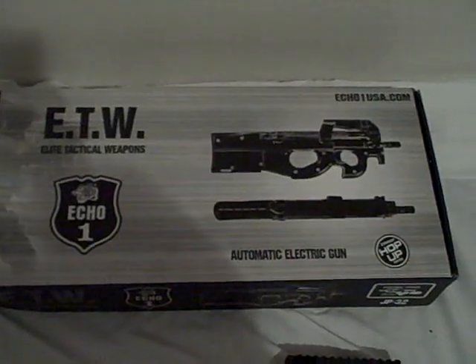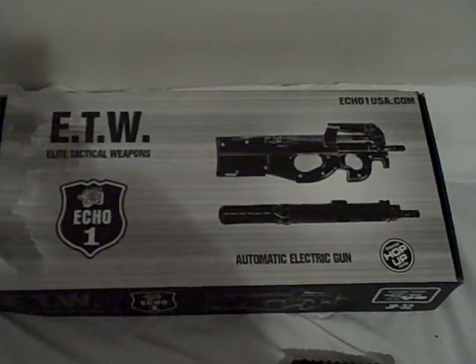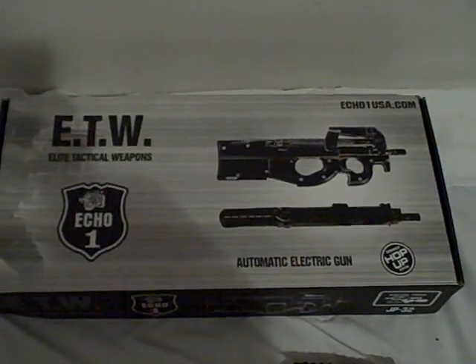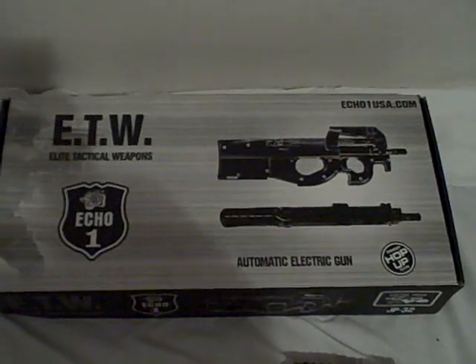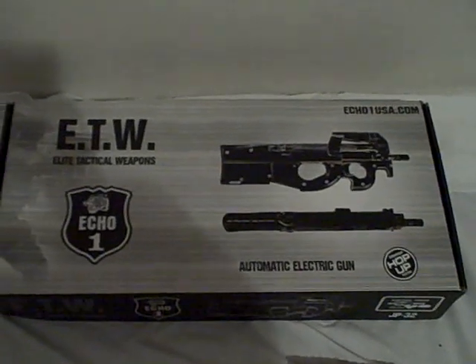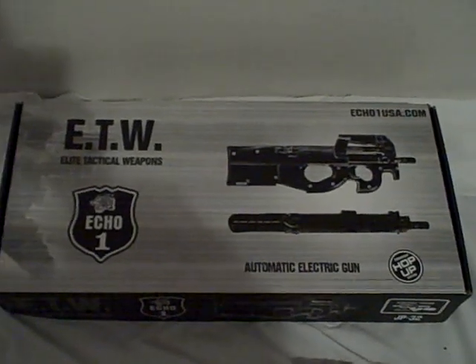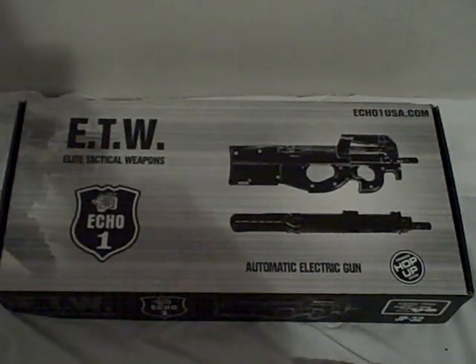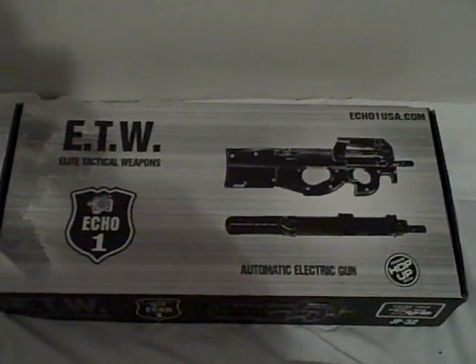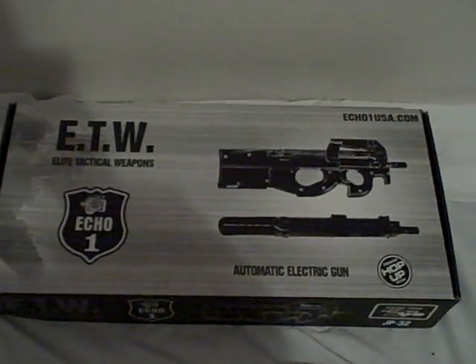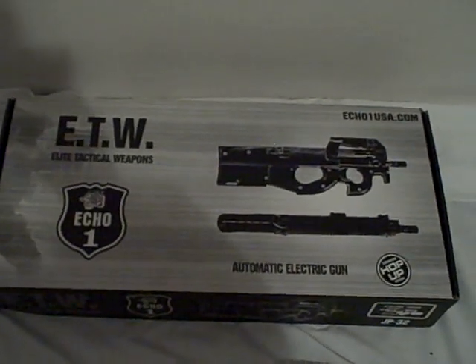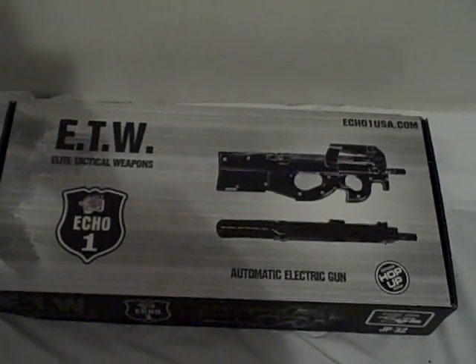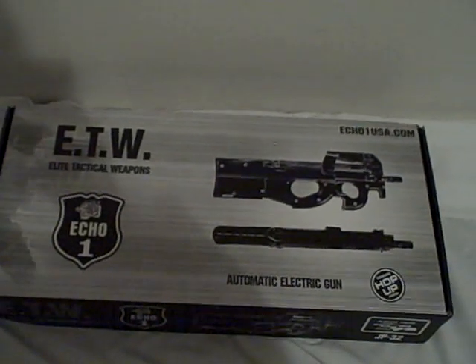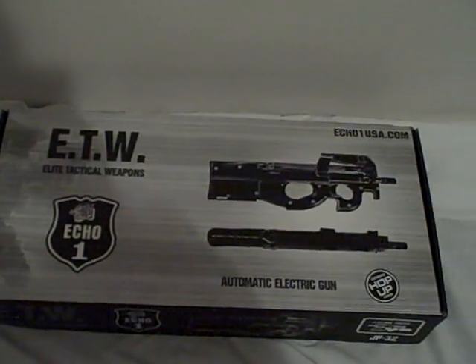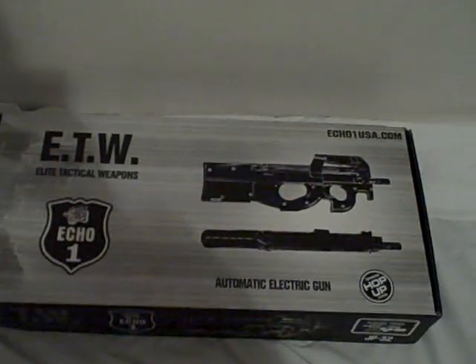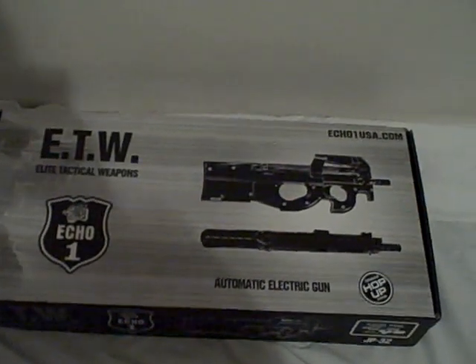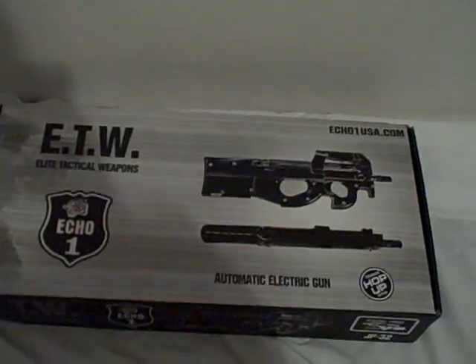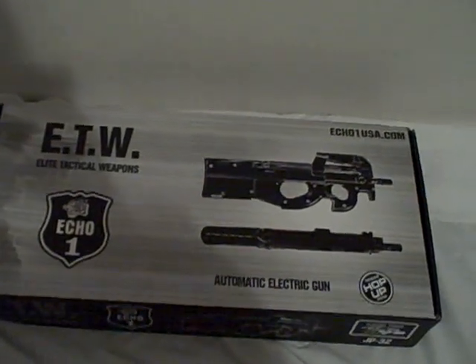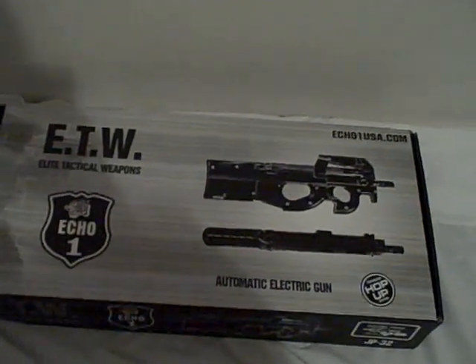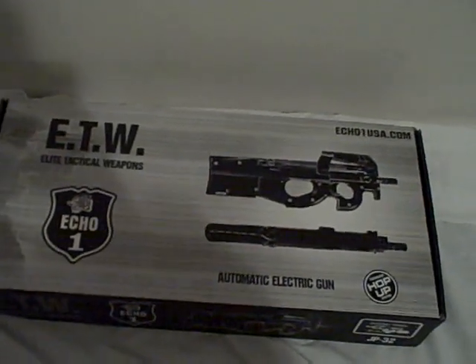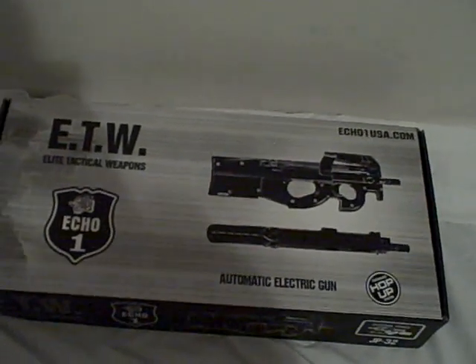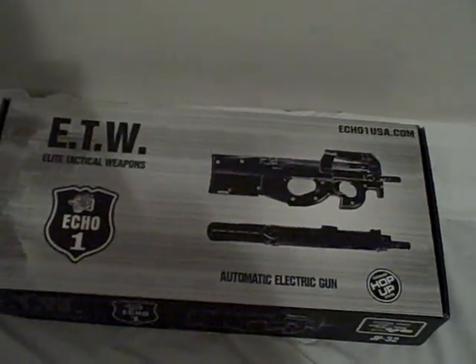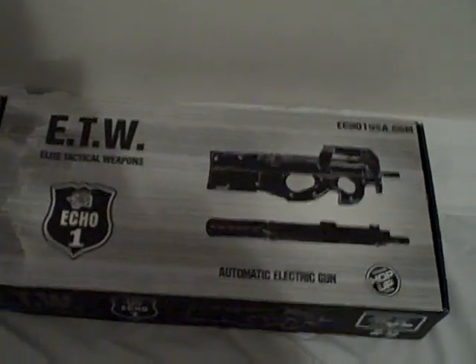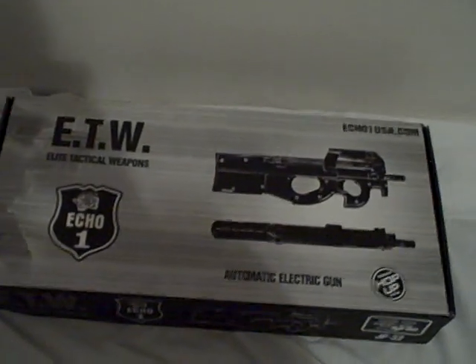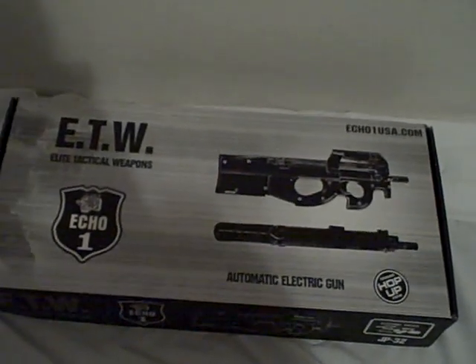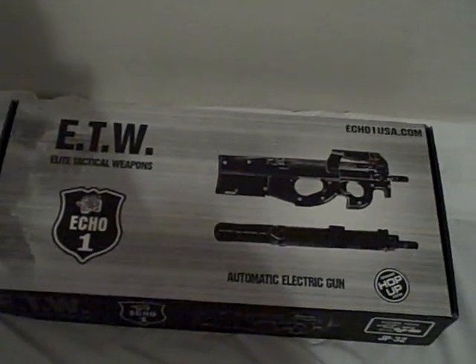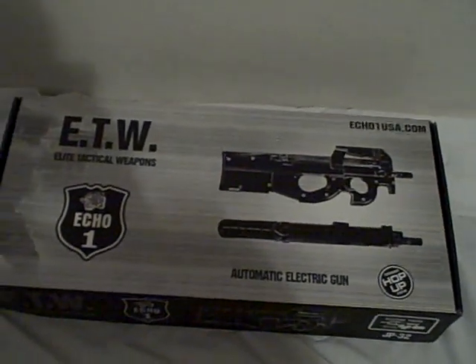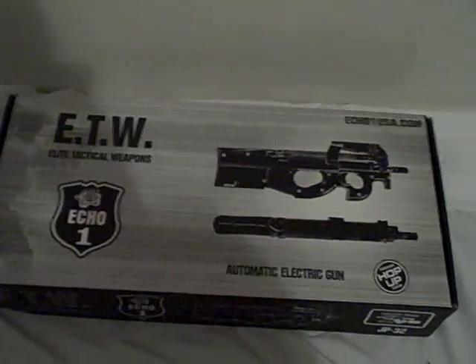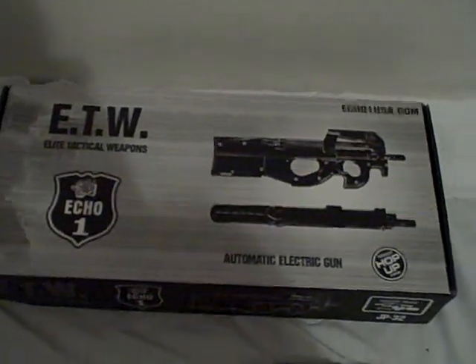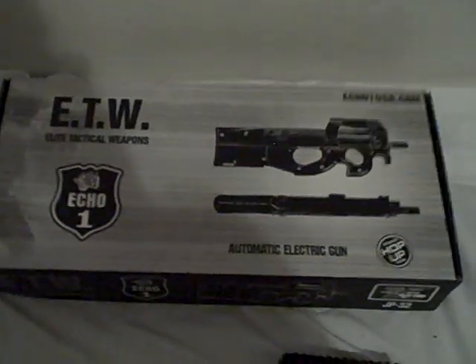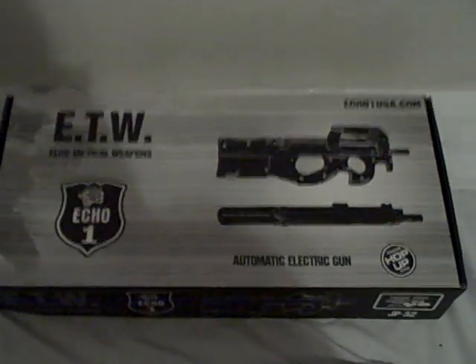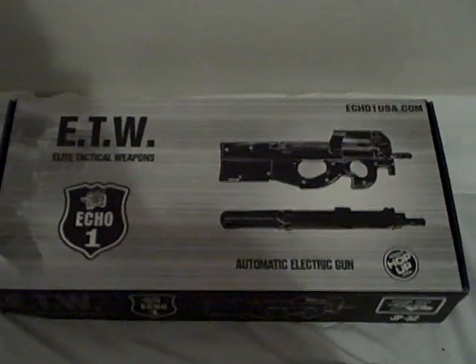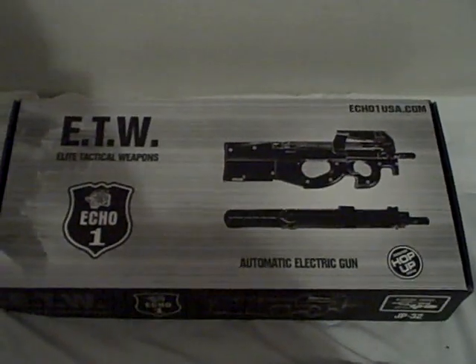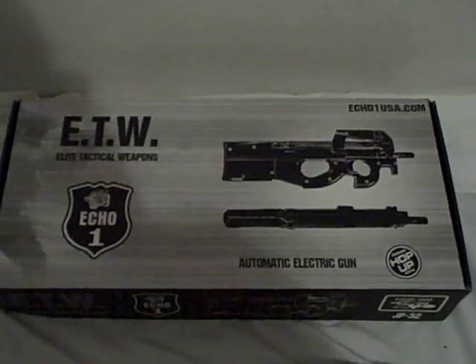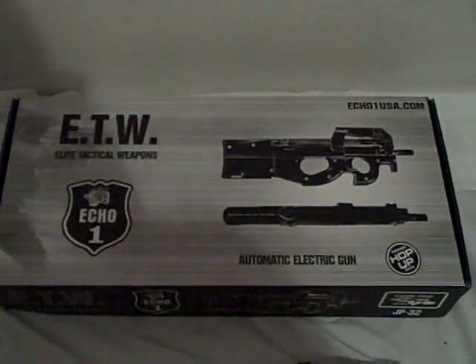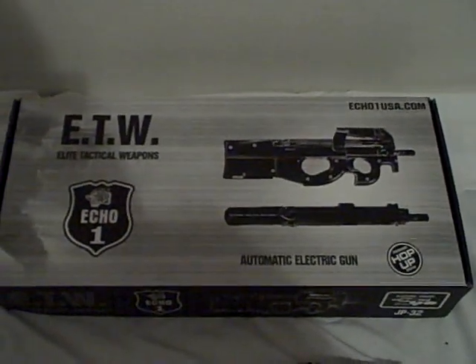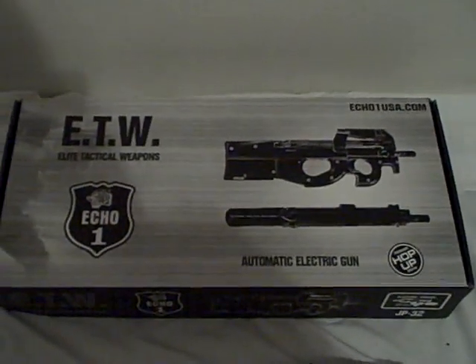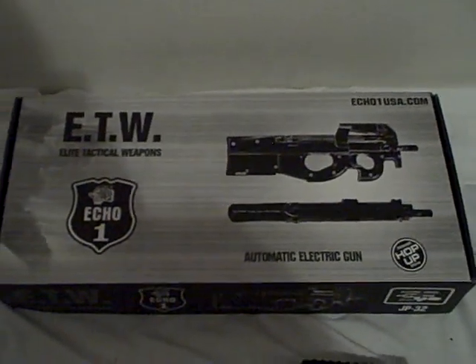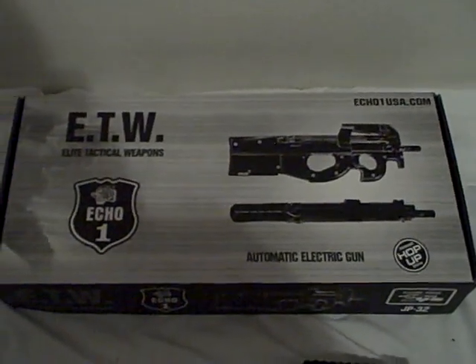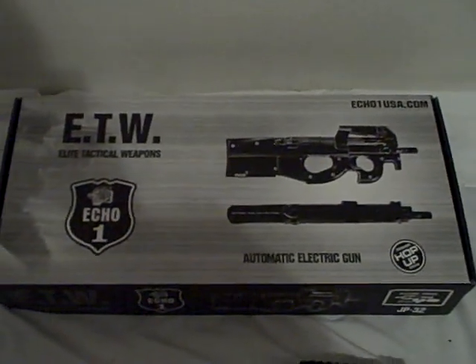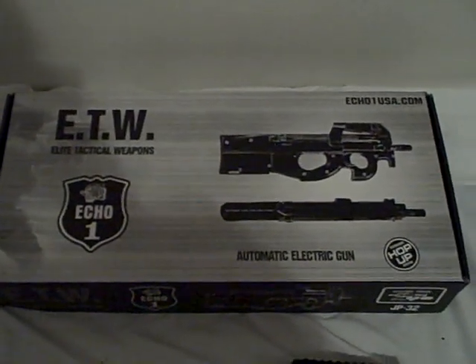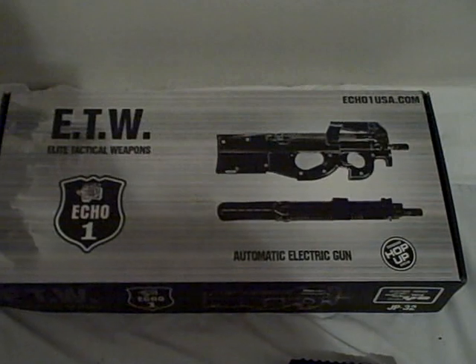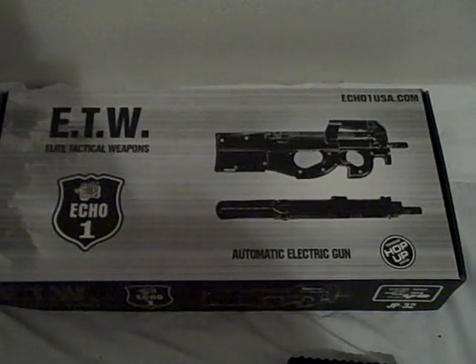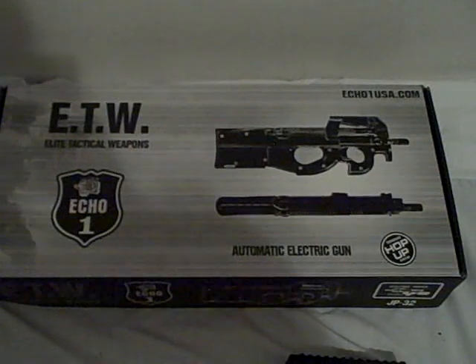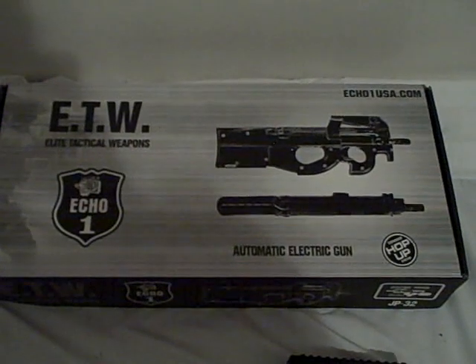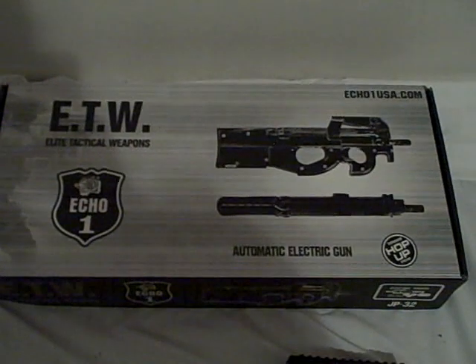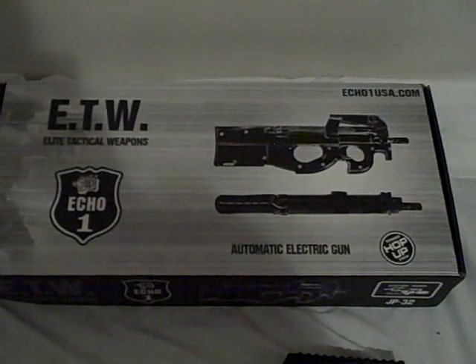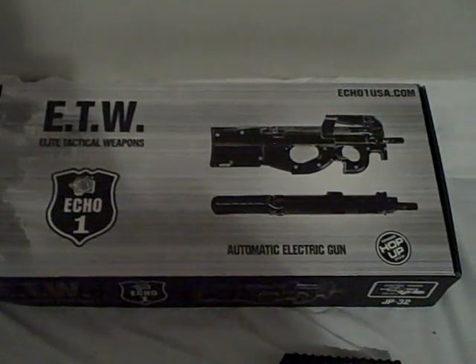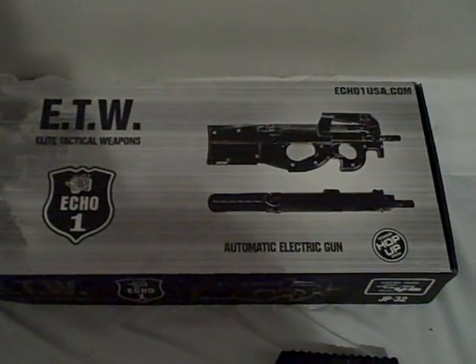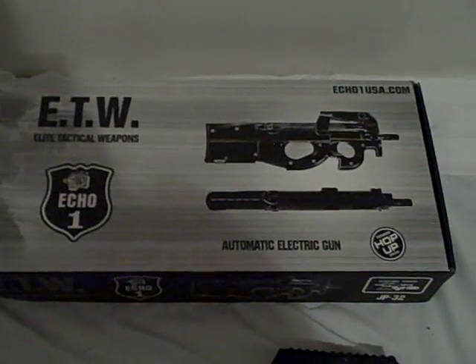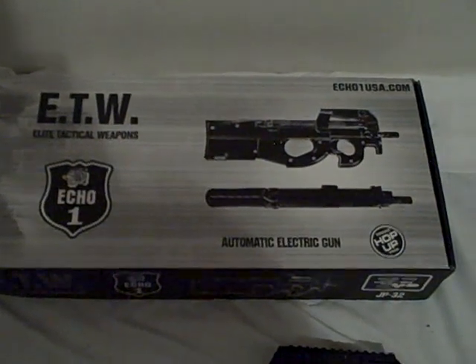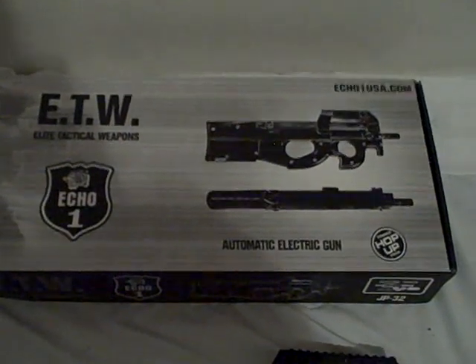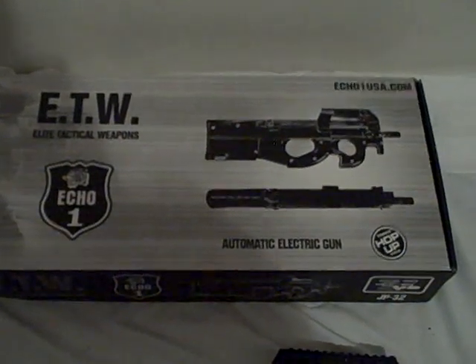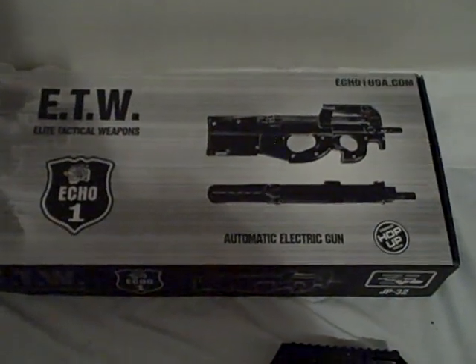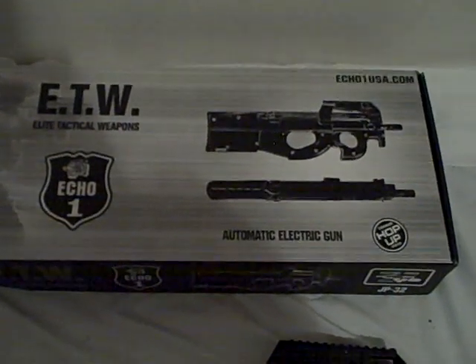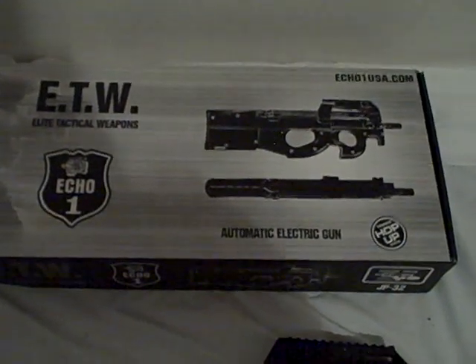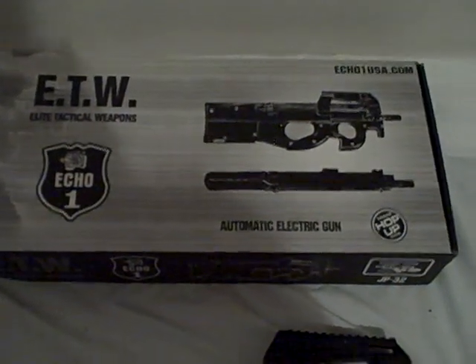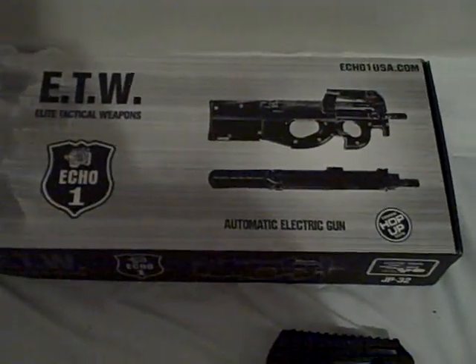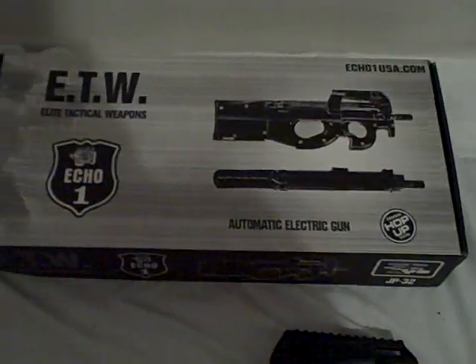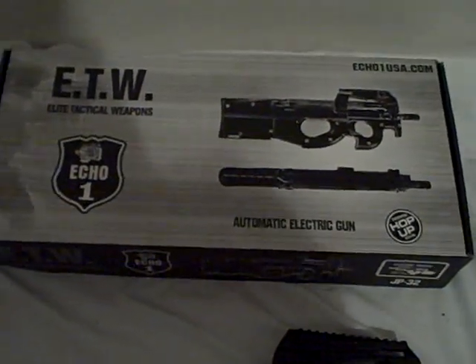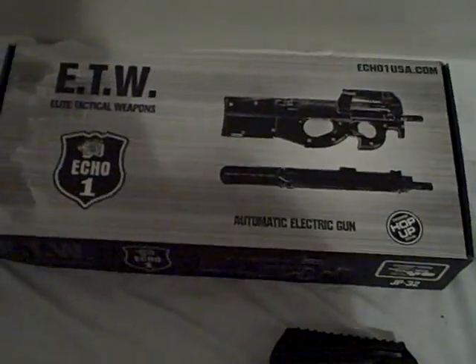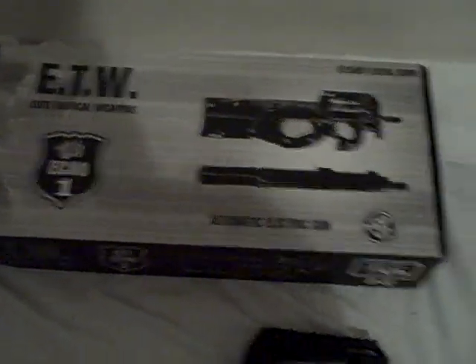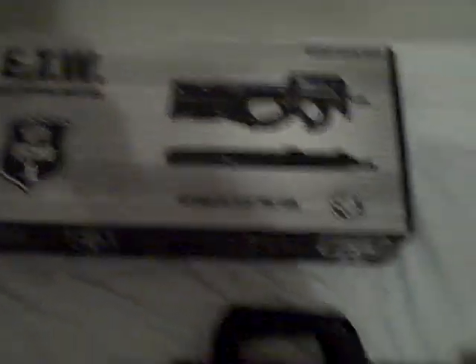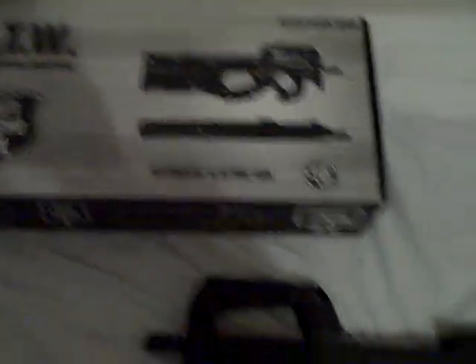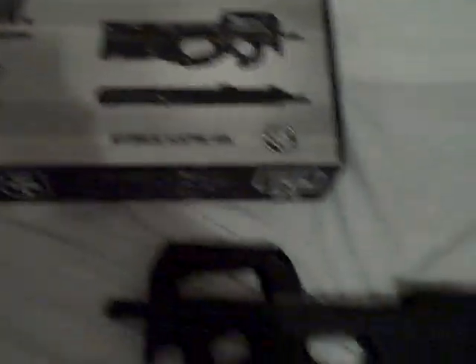Hello YouTube, this is Delta0125 doing a review on the Echo One E90, also known as a P90.